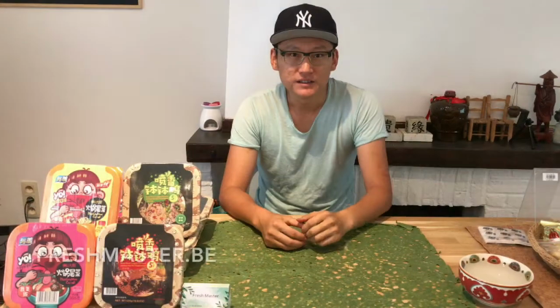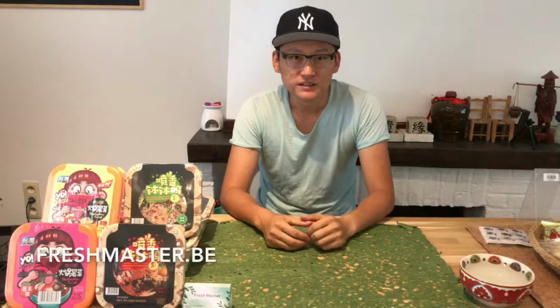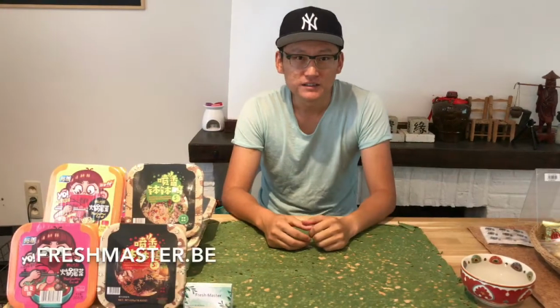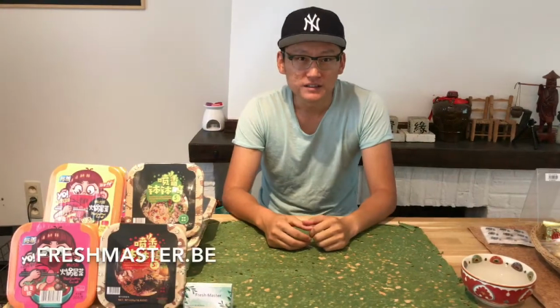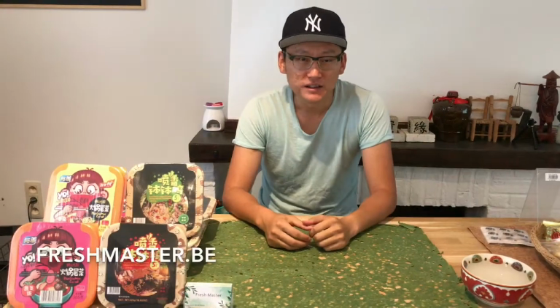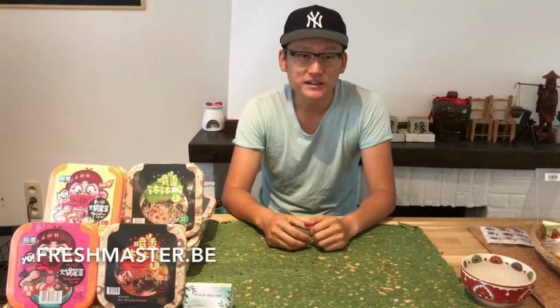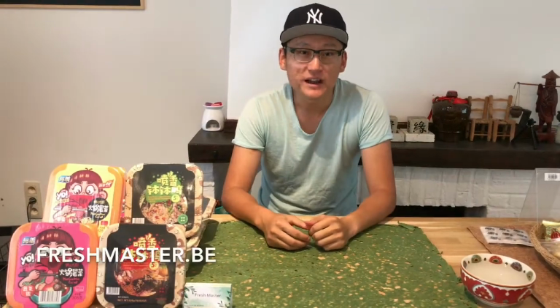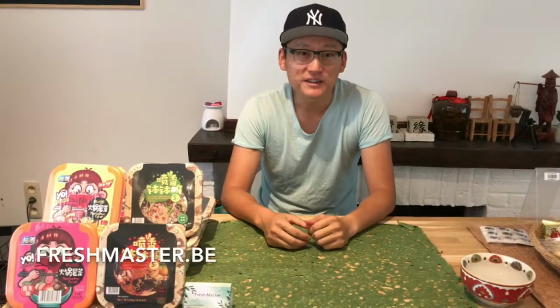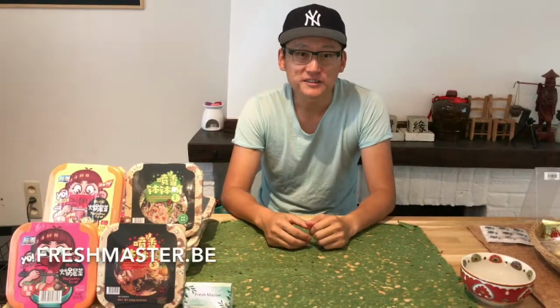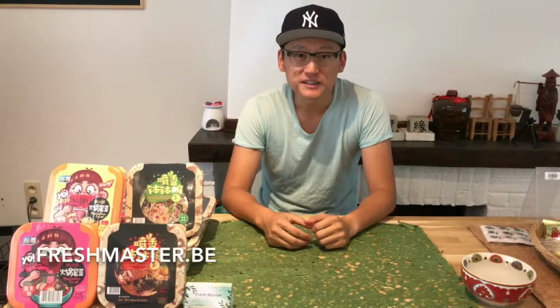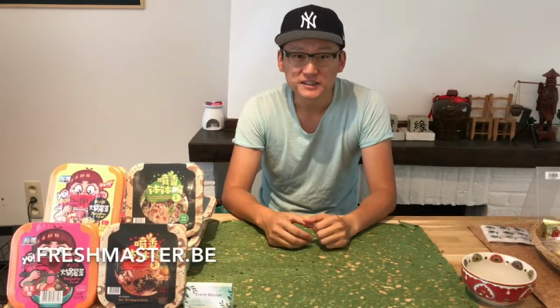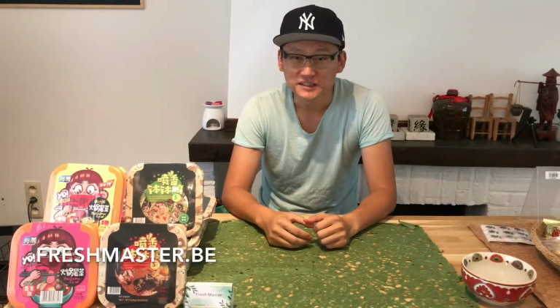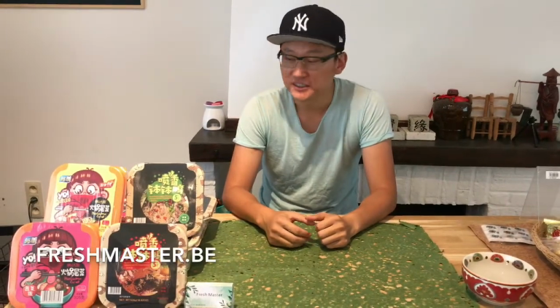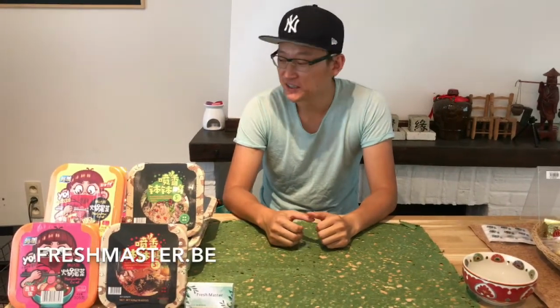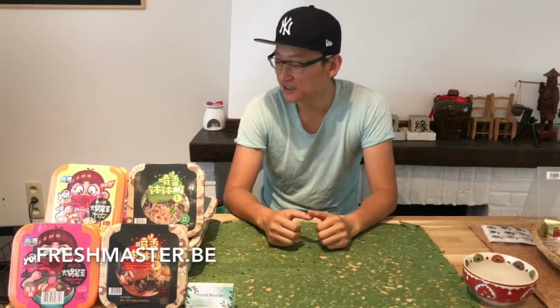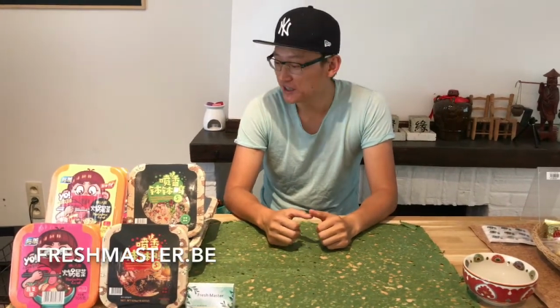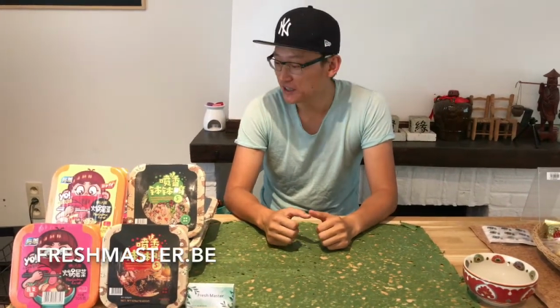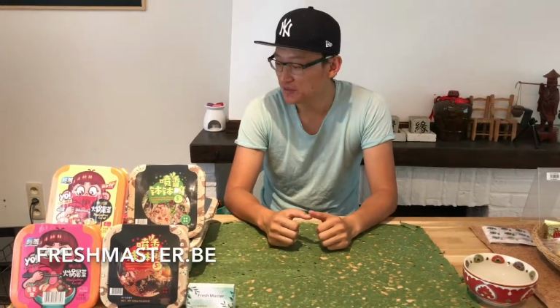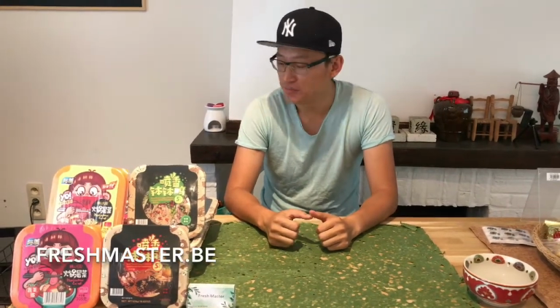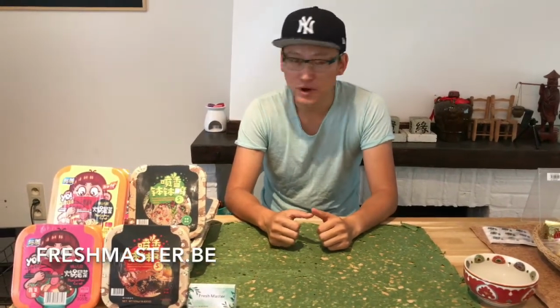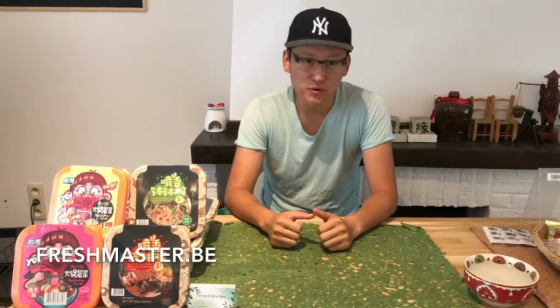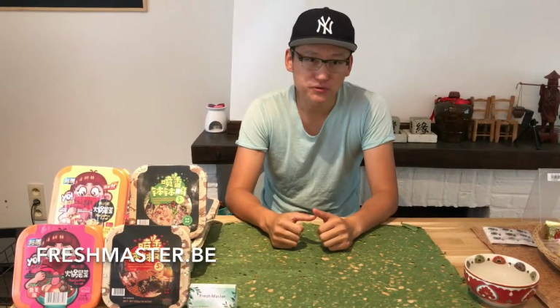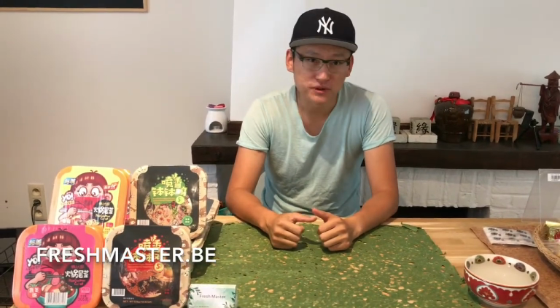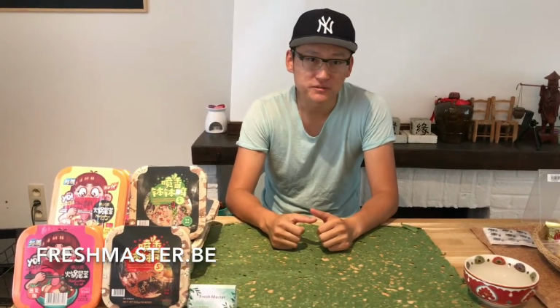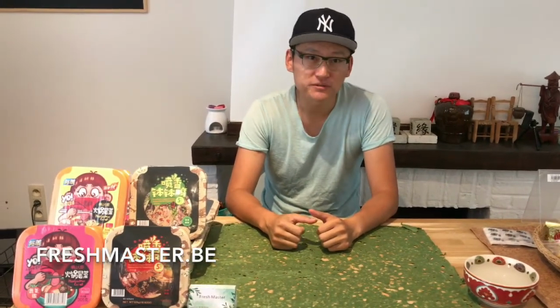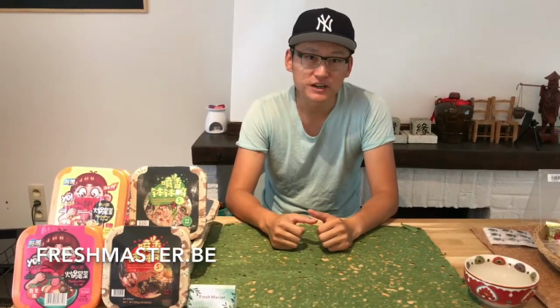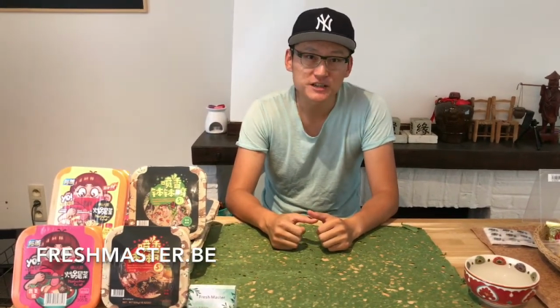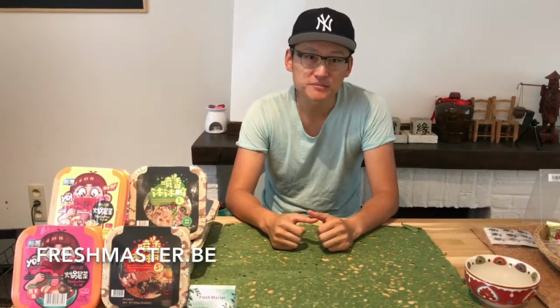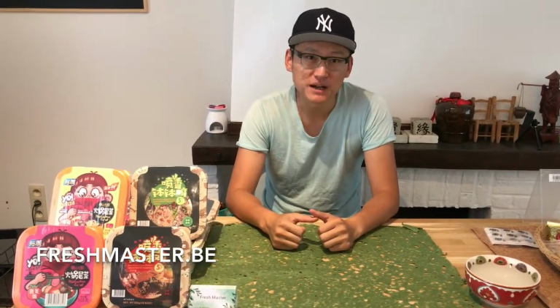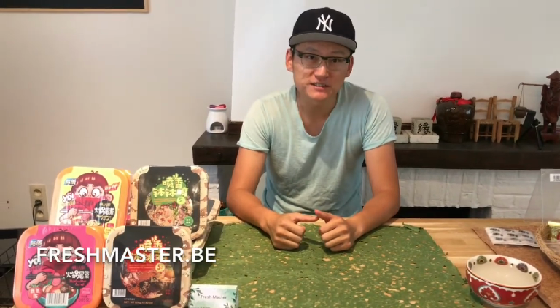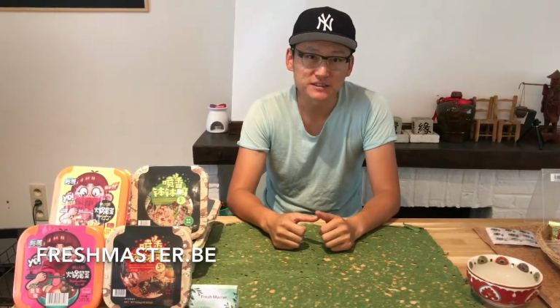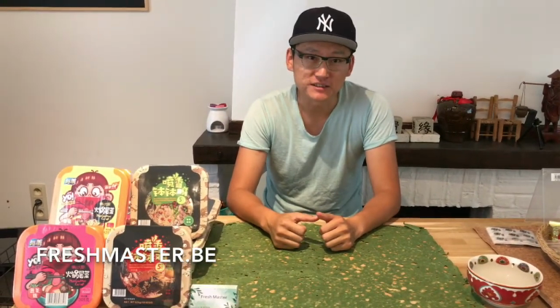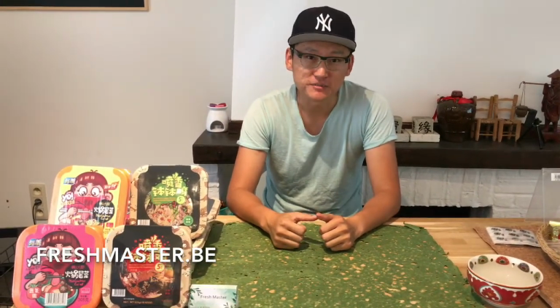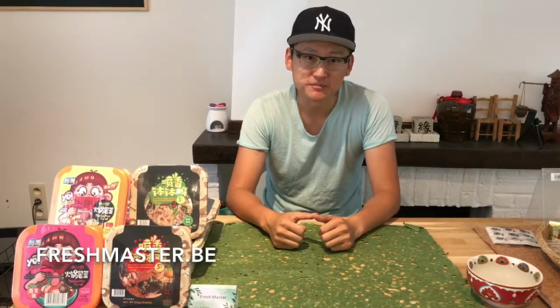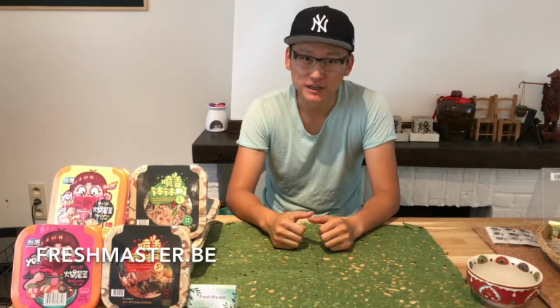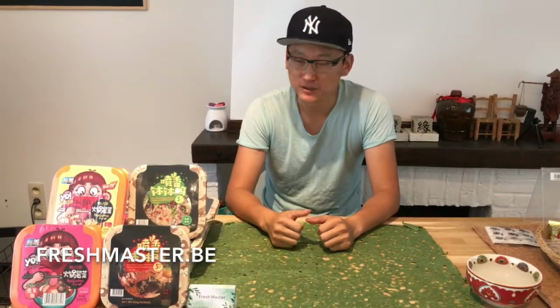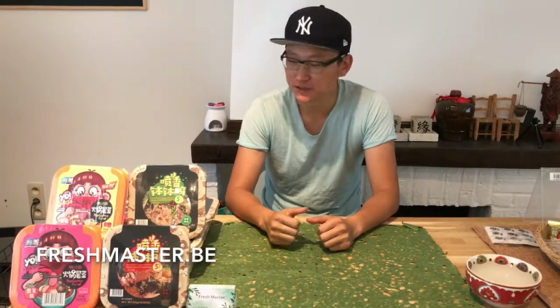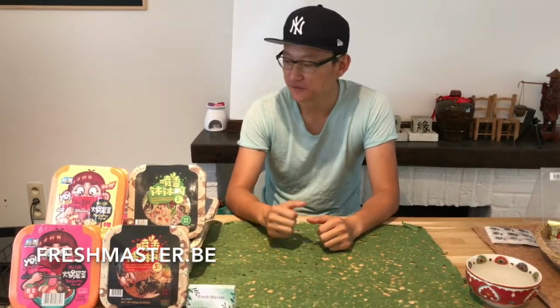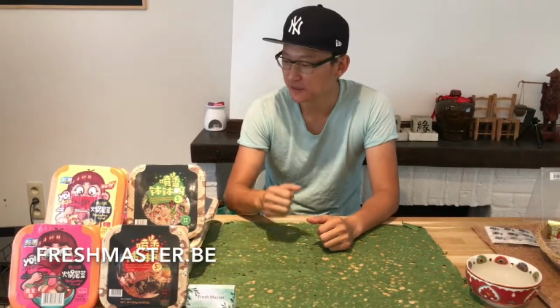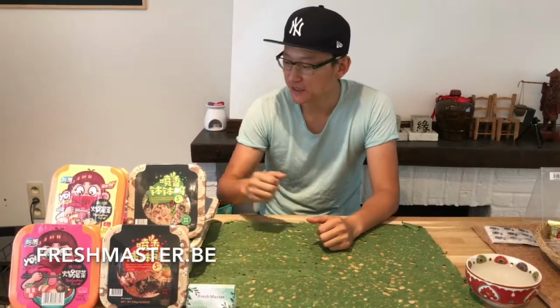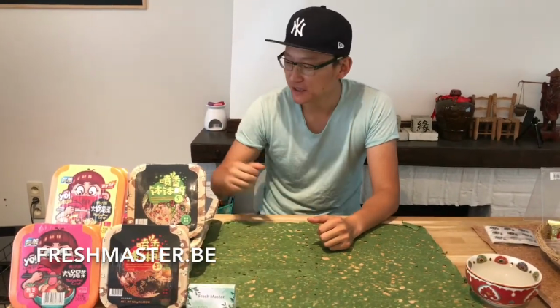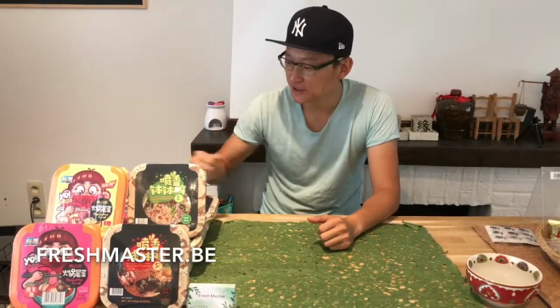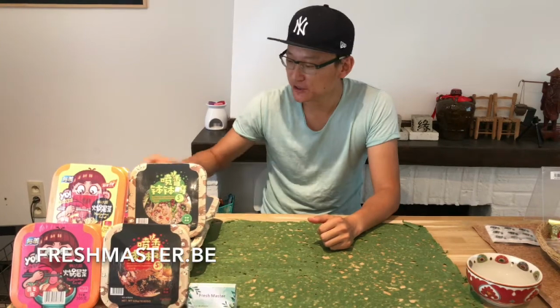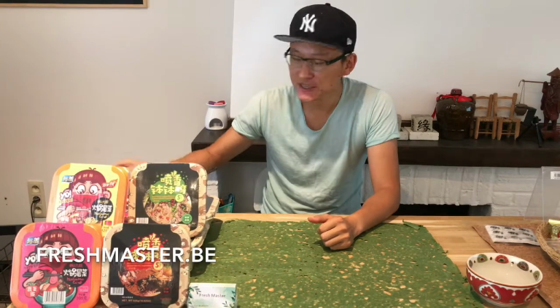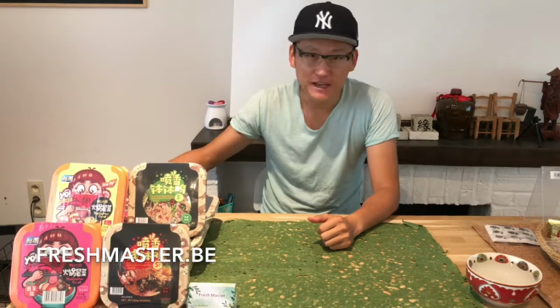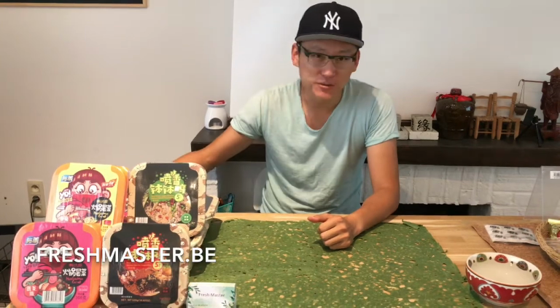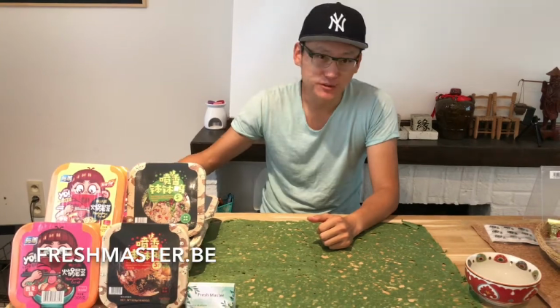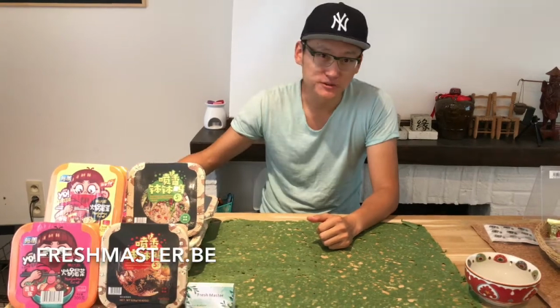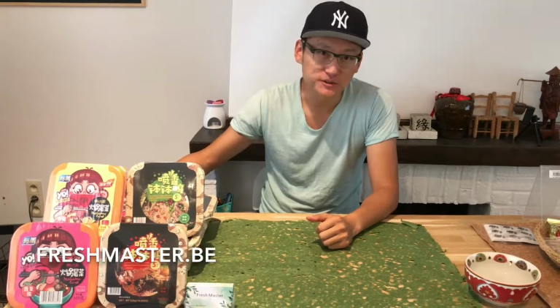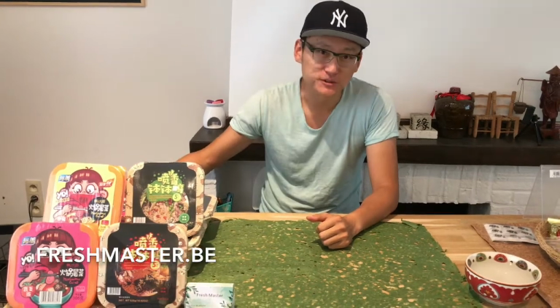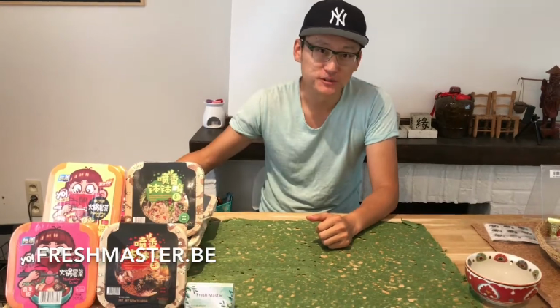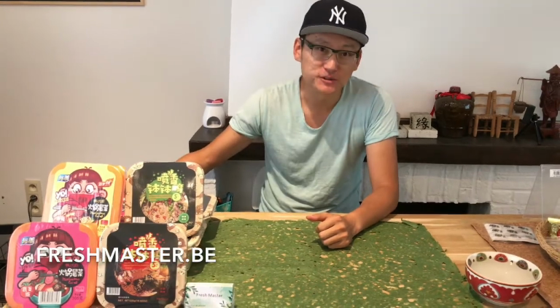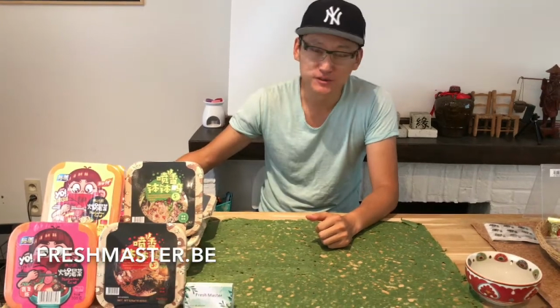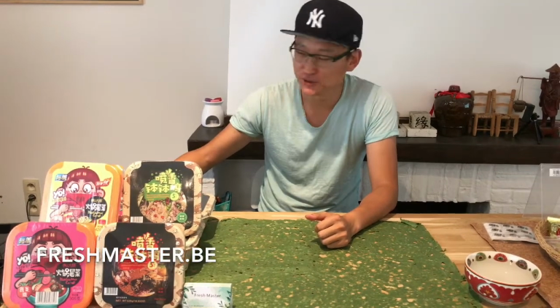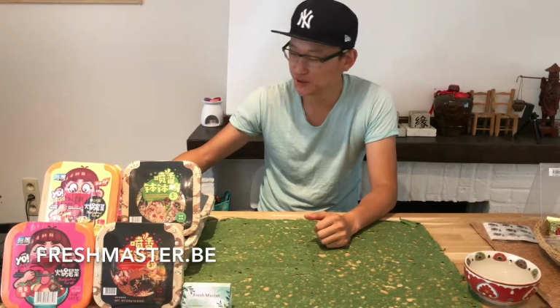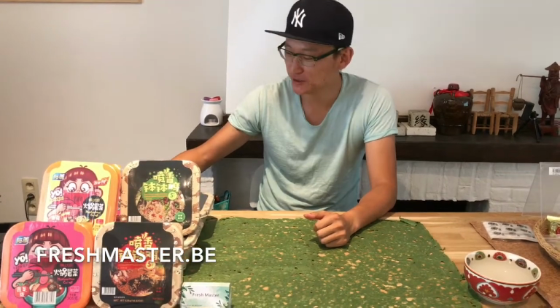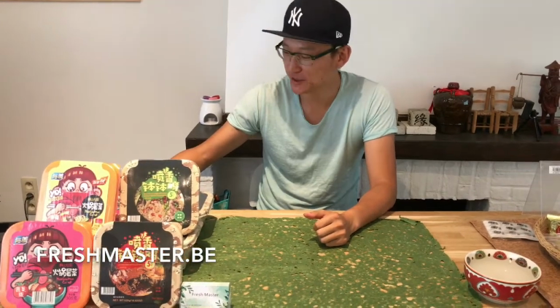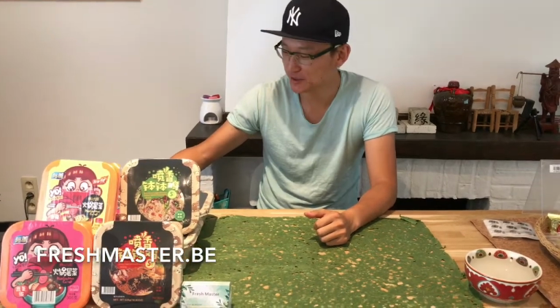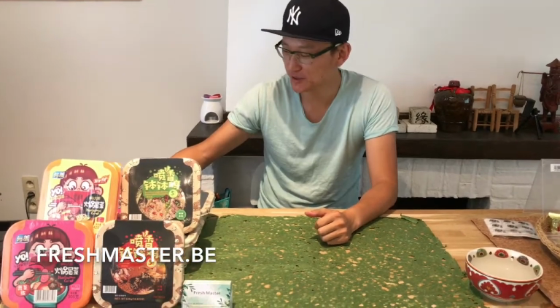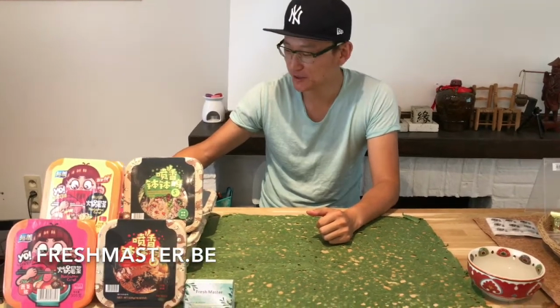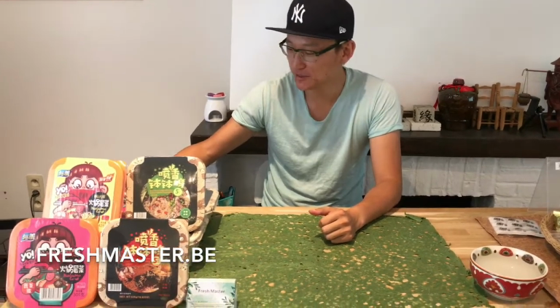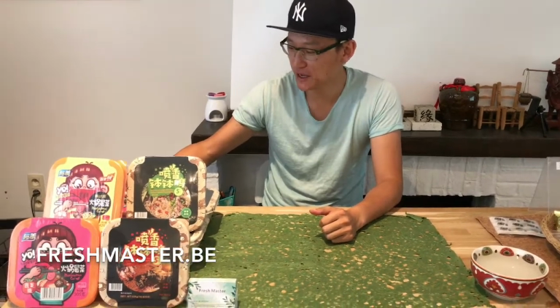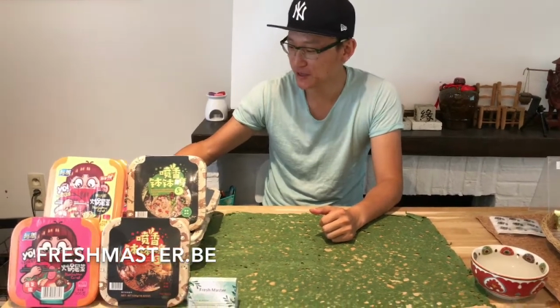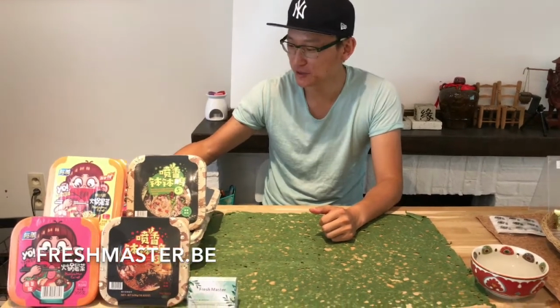Hey guys, this is Mao from Freshmaster in Belgium. Today I want to introduce you something special.